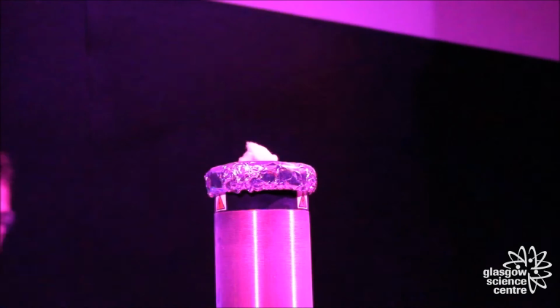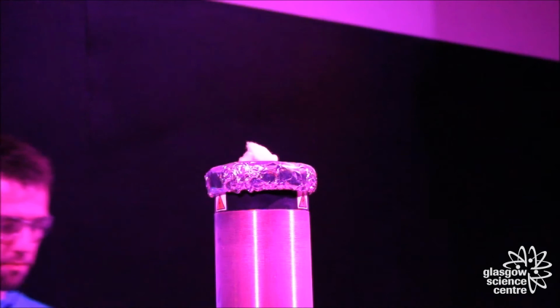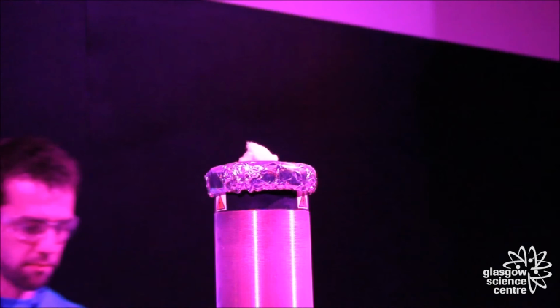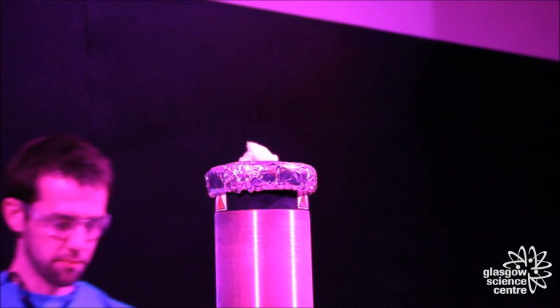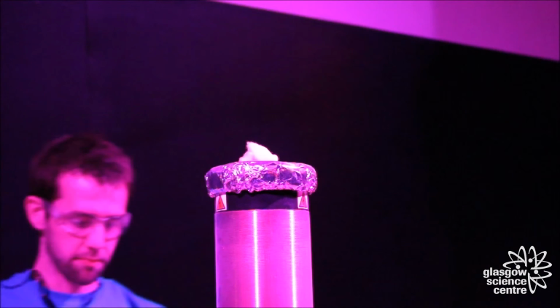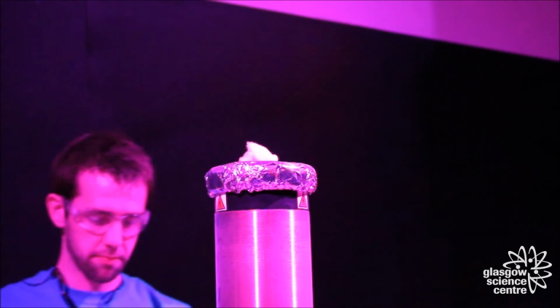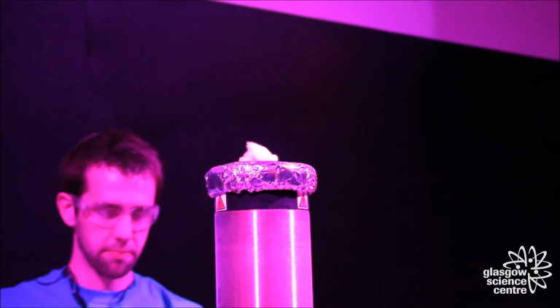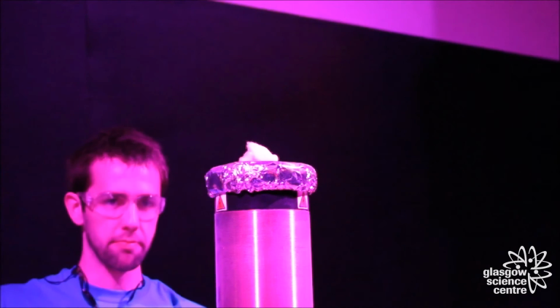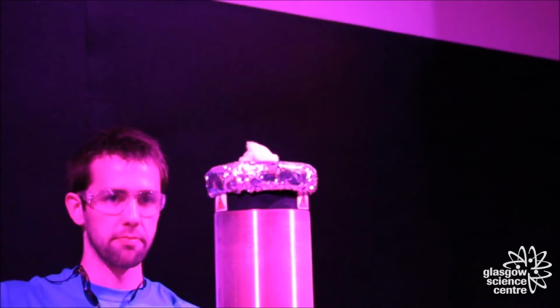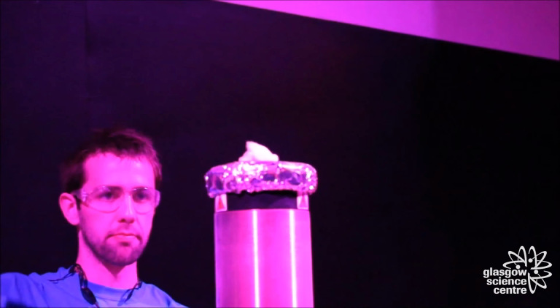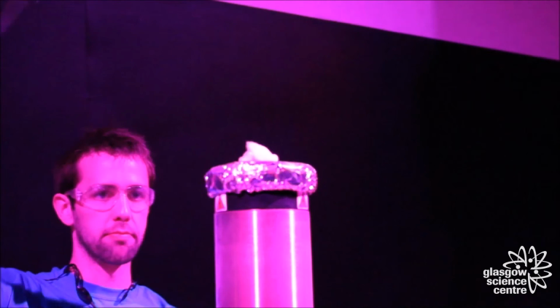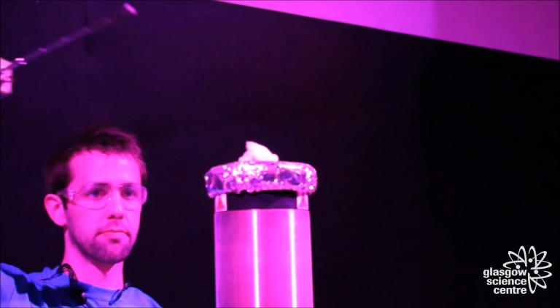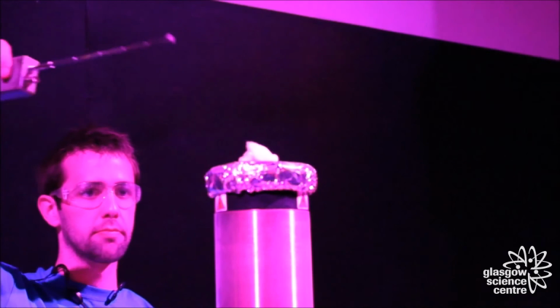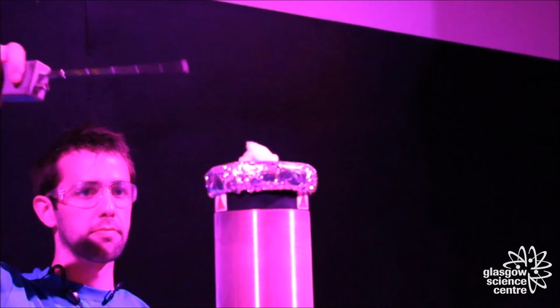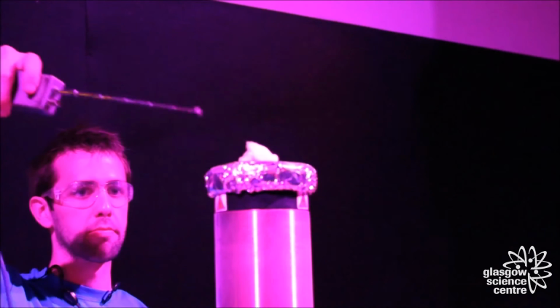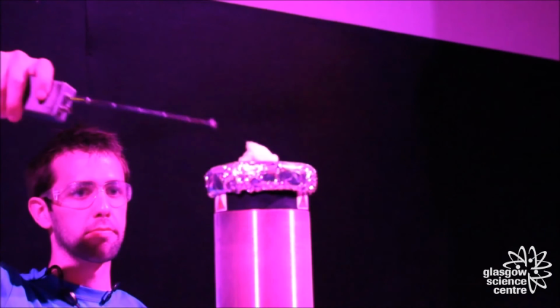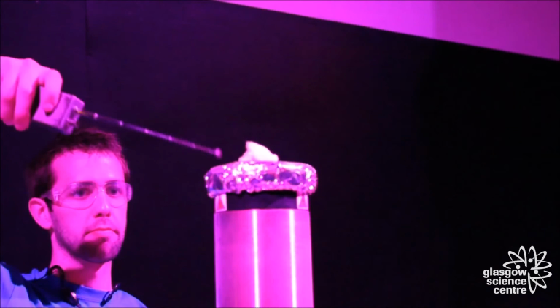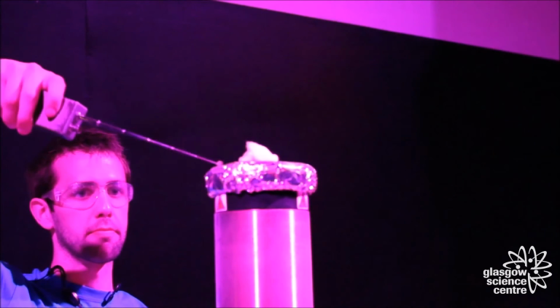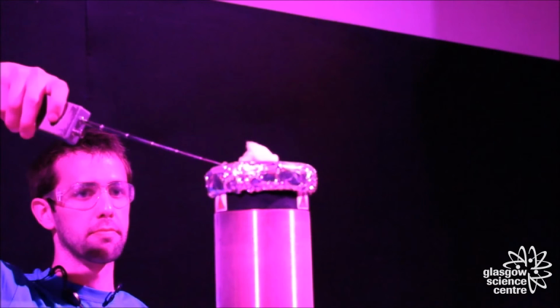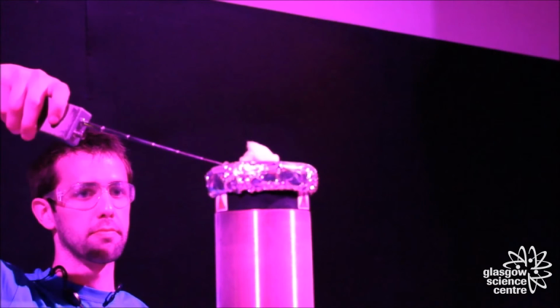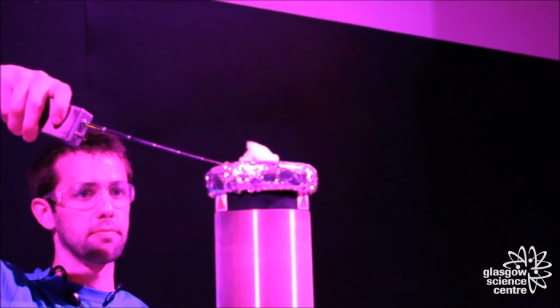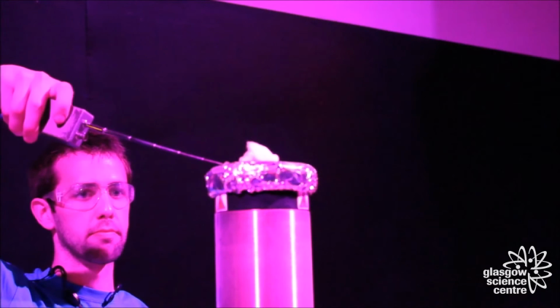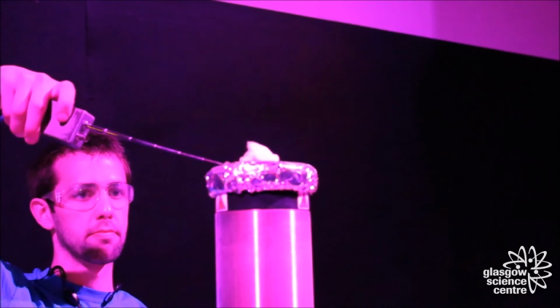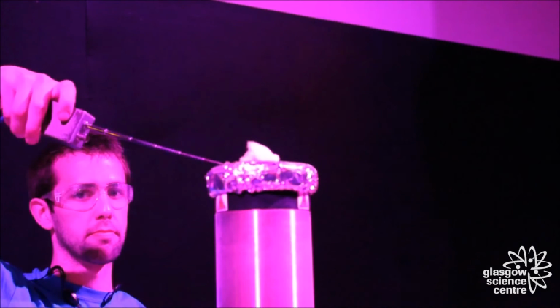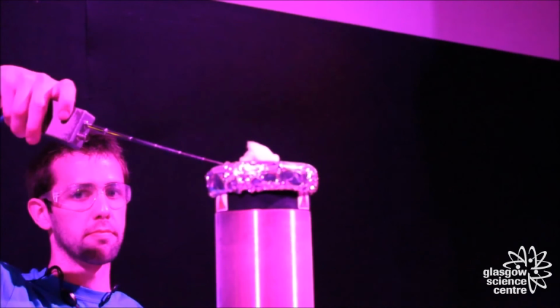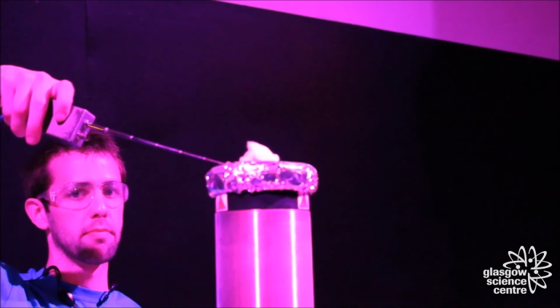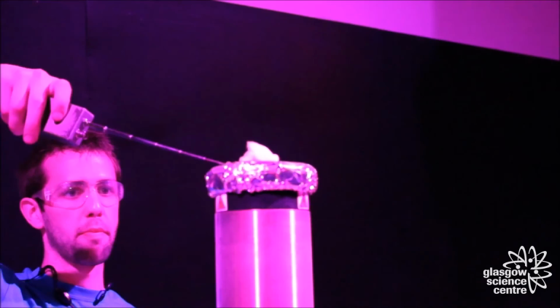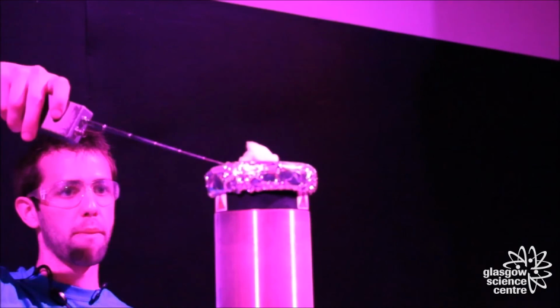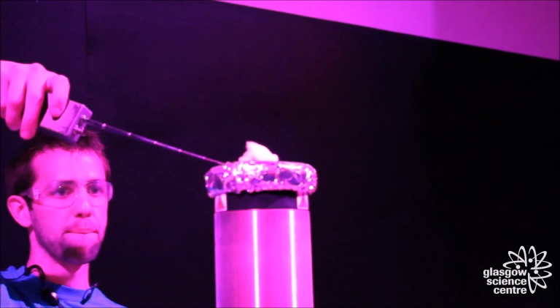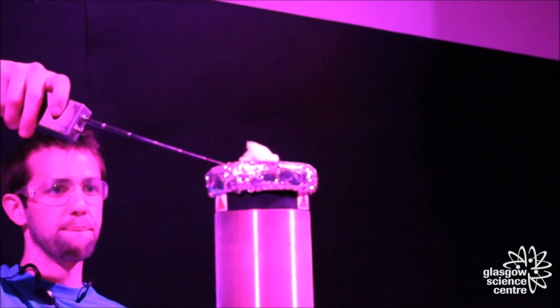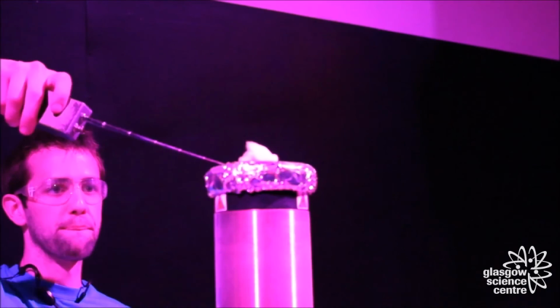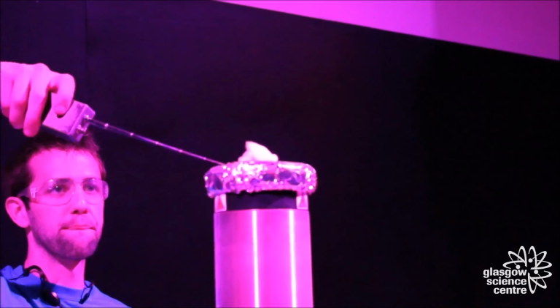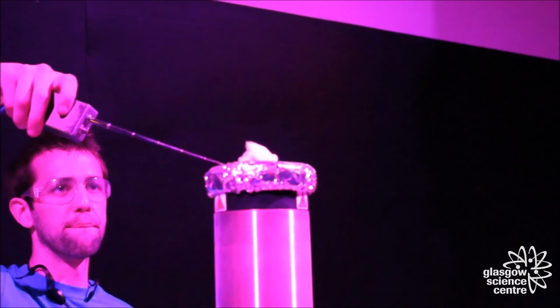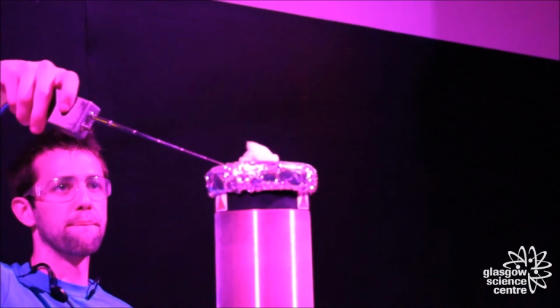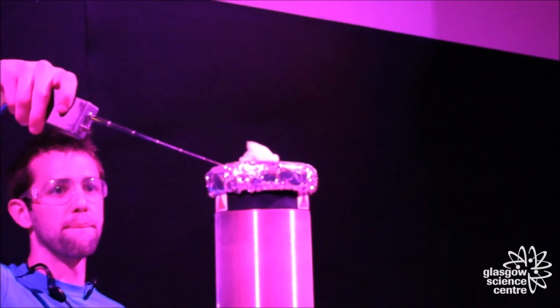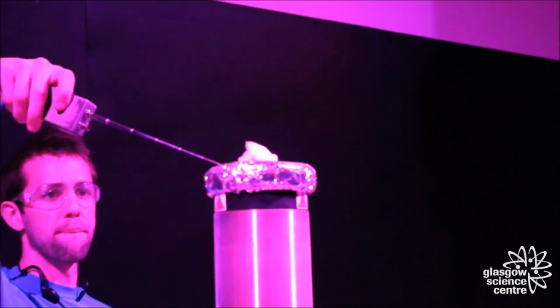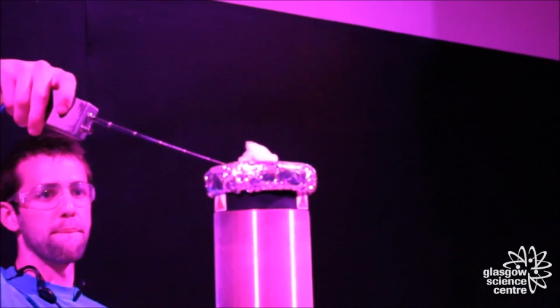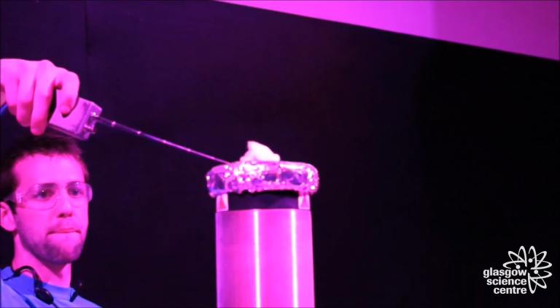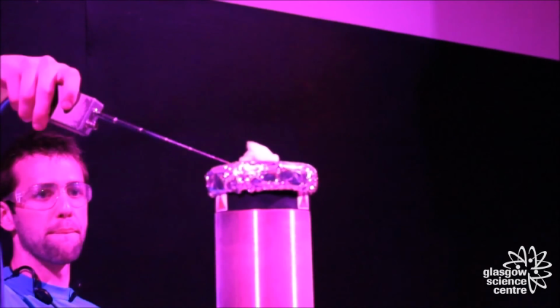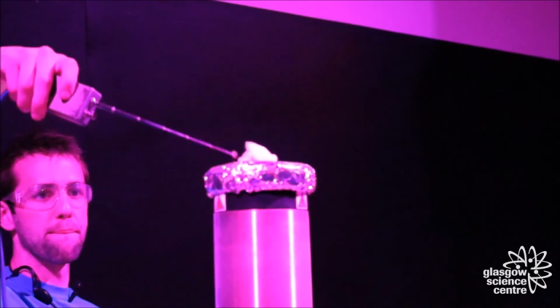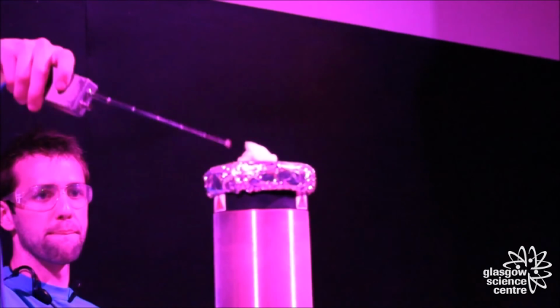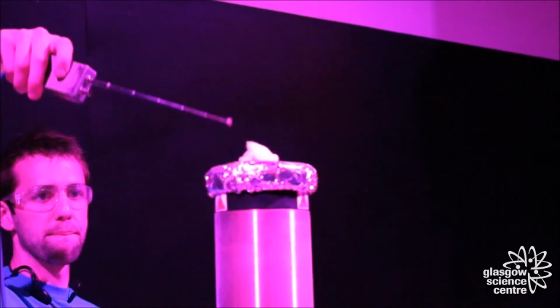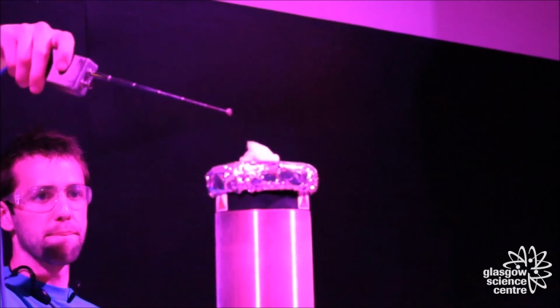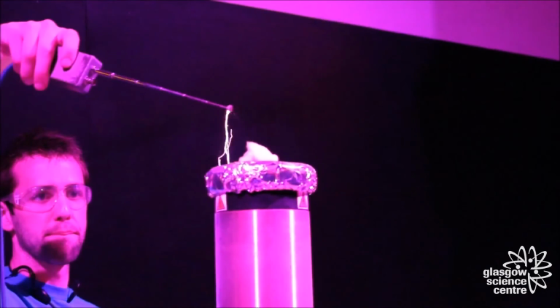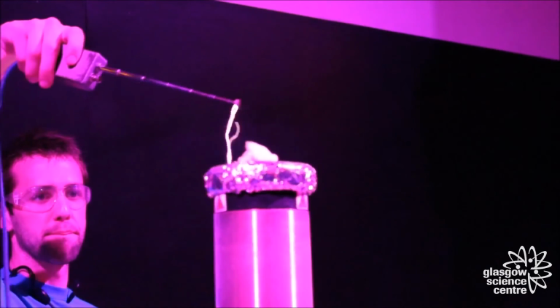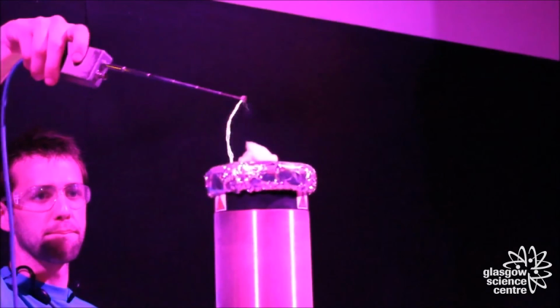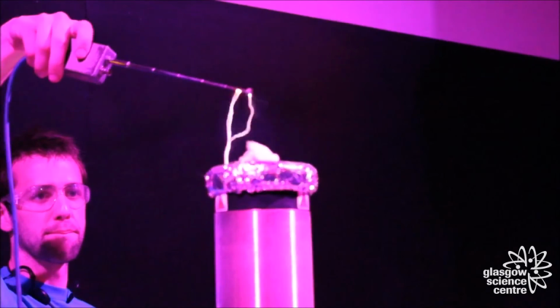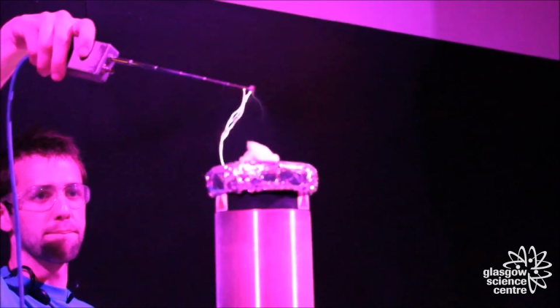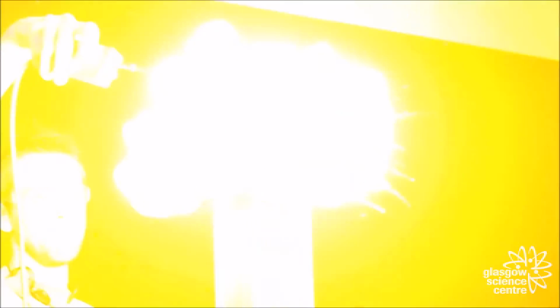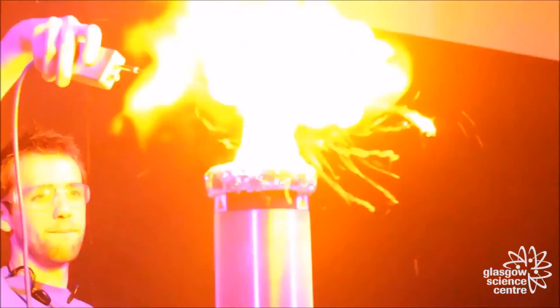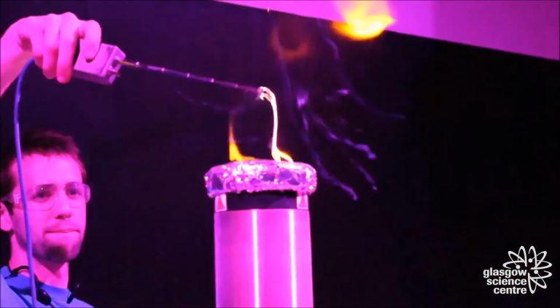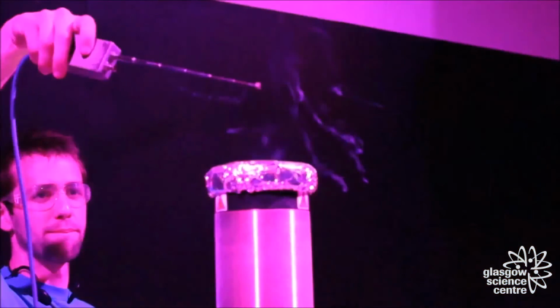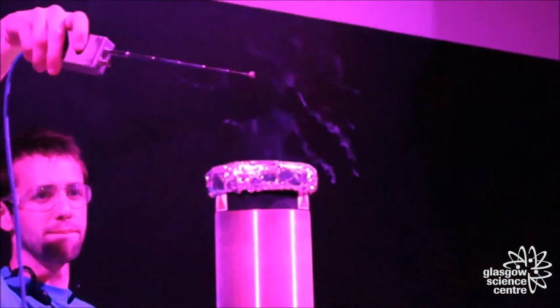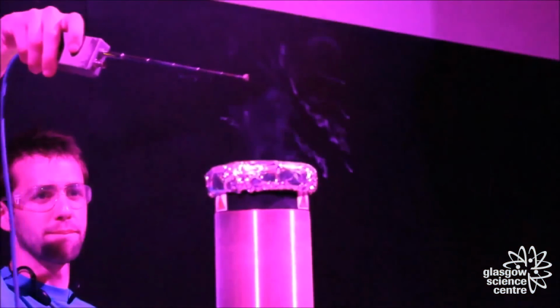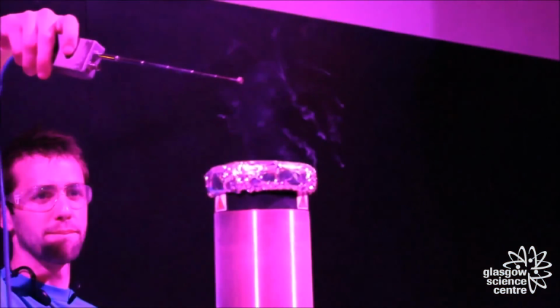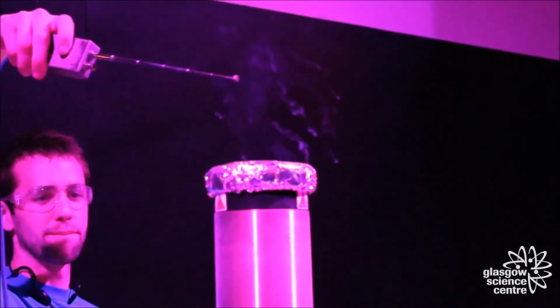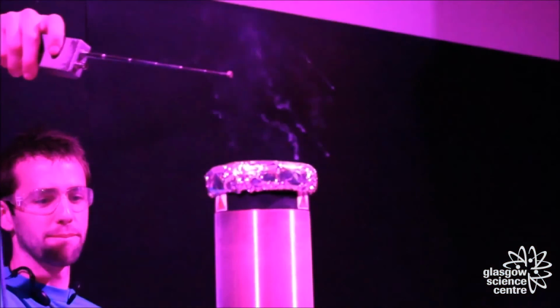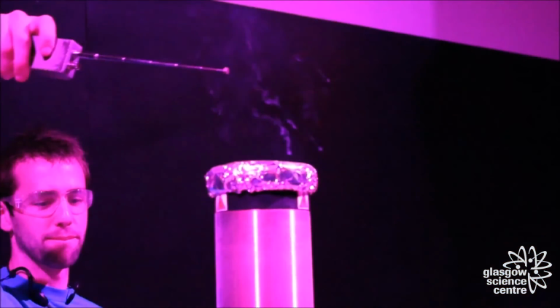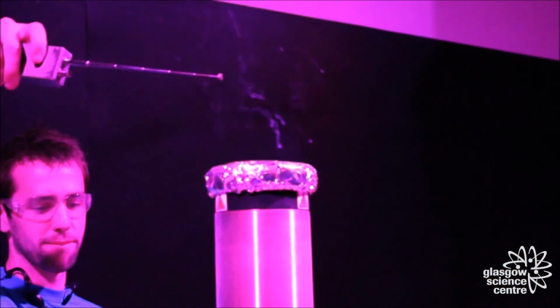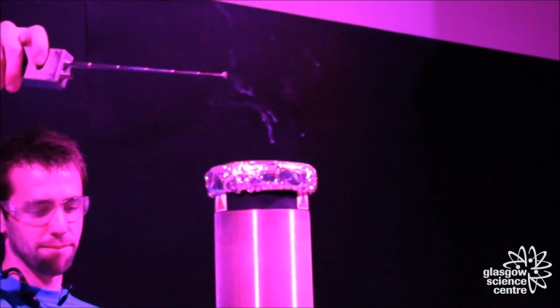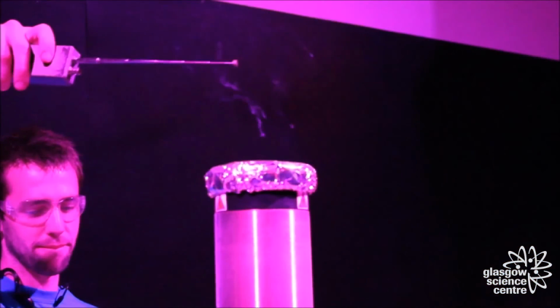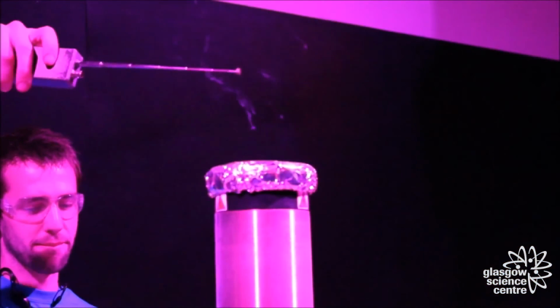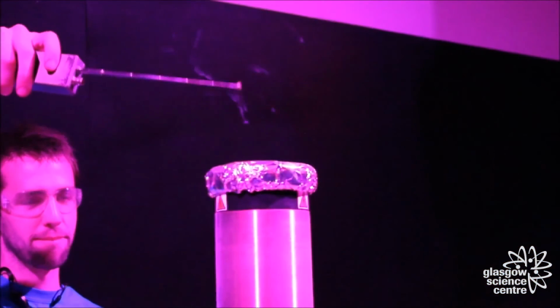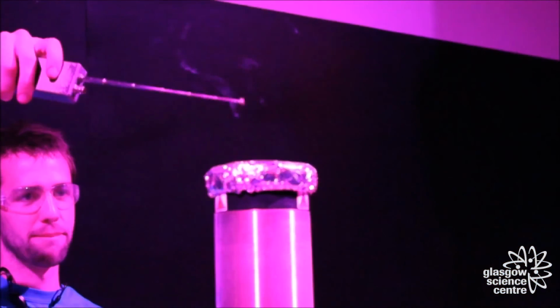The electricity produced can reach extremely high temperatures, so it's no surprise that this piece of flash cotton doesn't survive for long when placed on top of the Tesla coil.